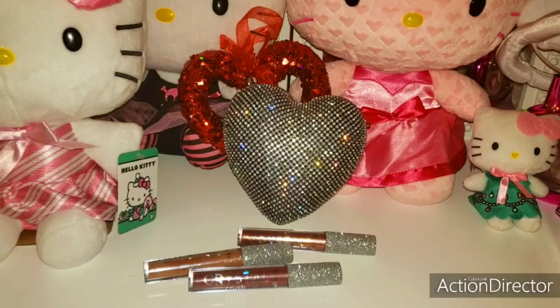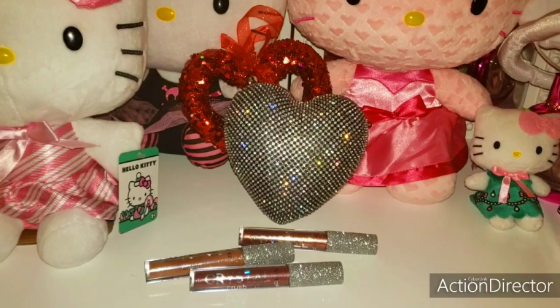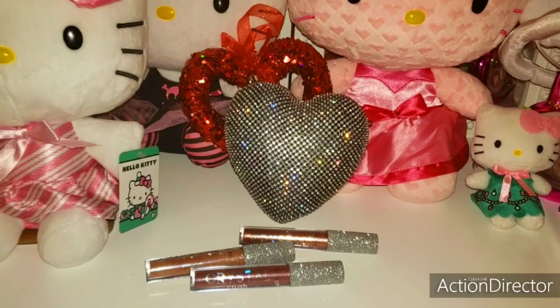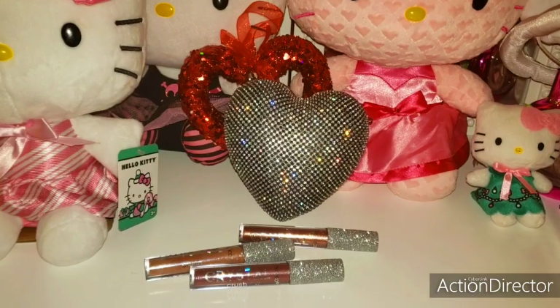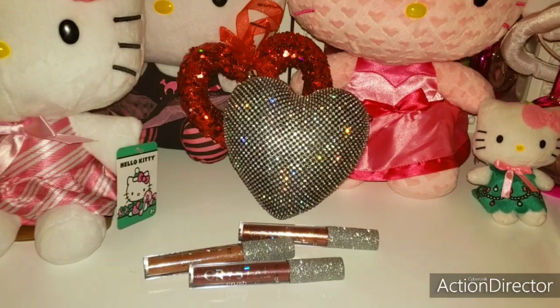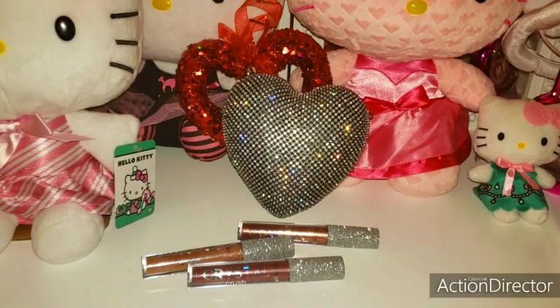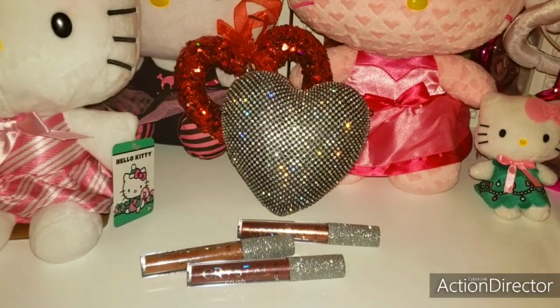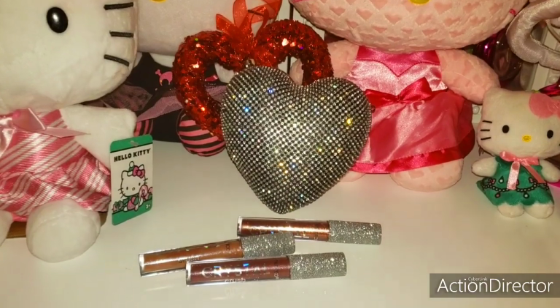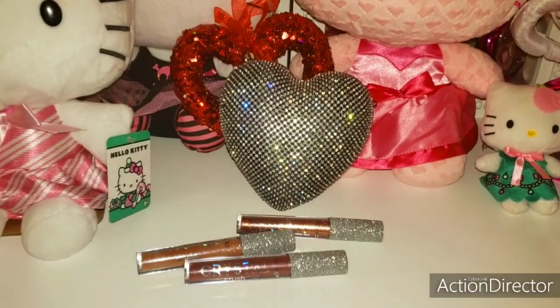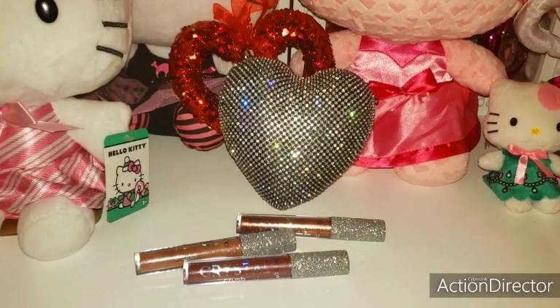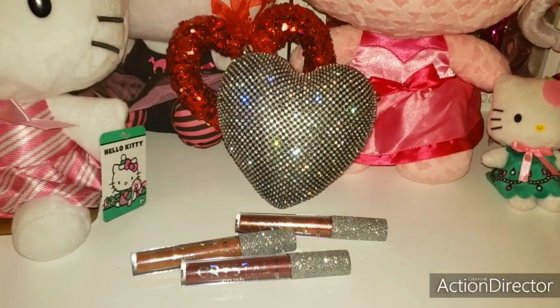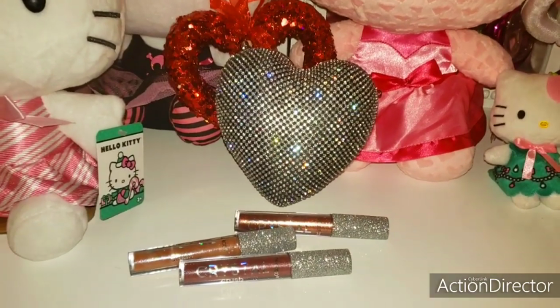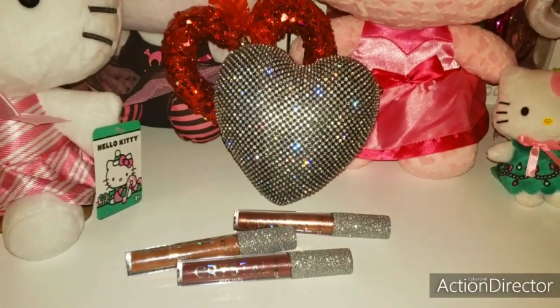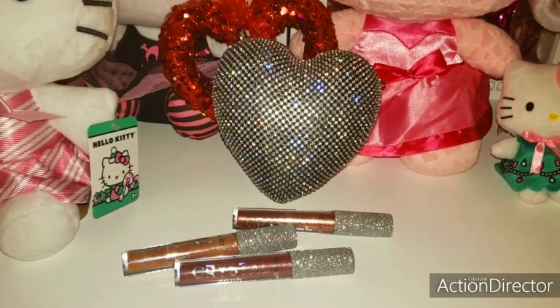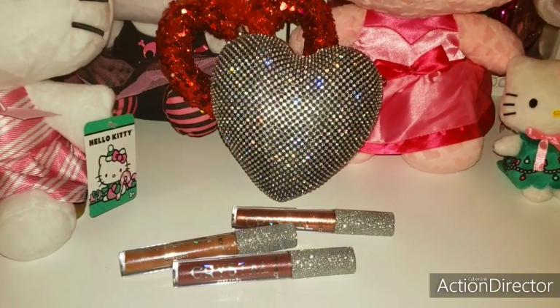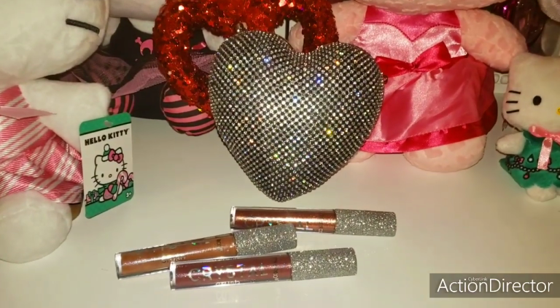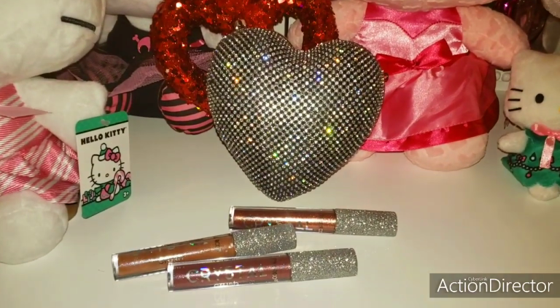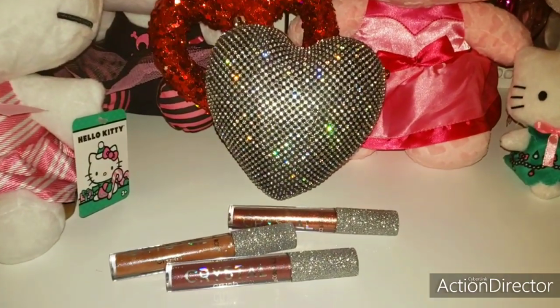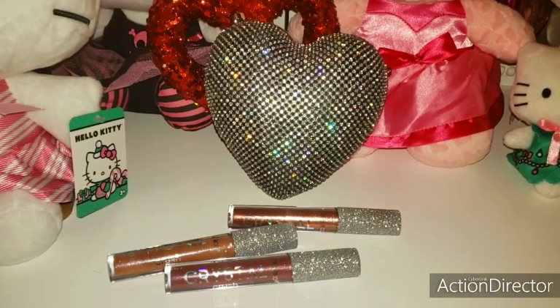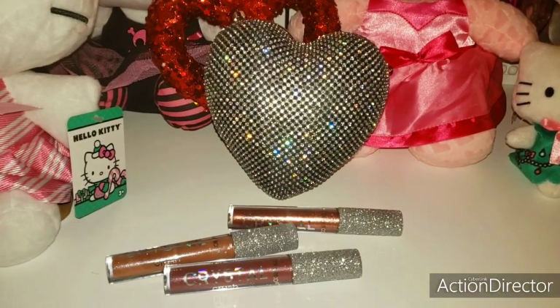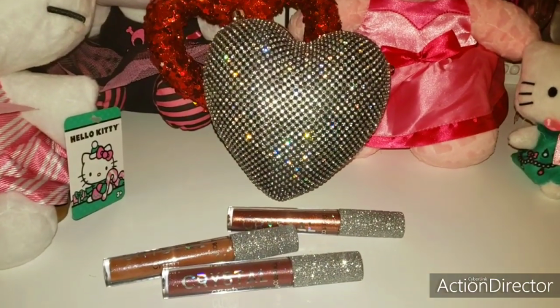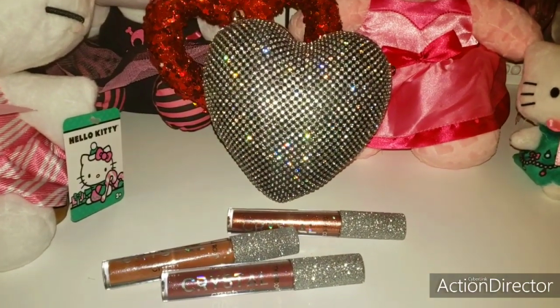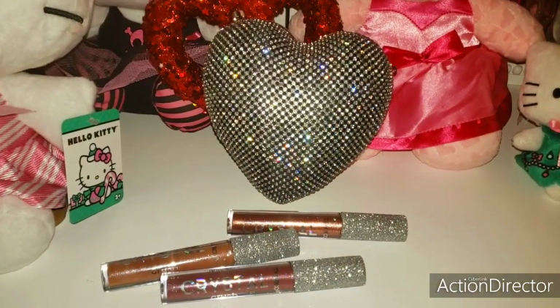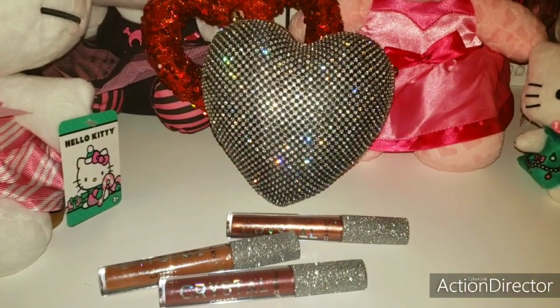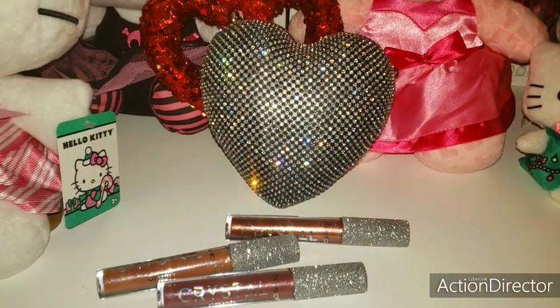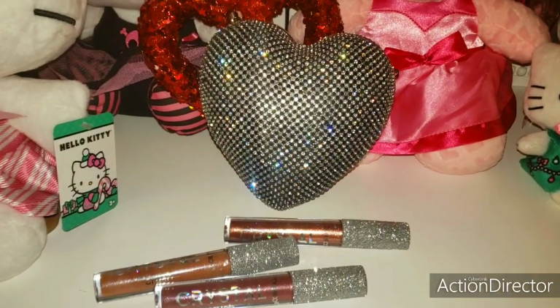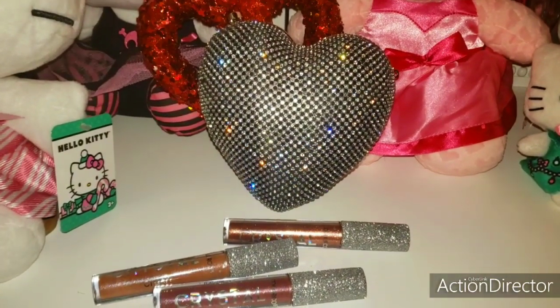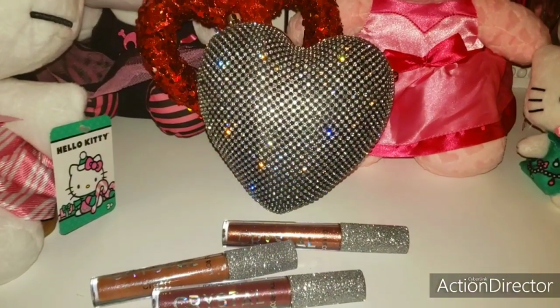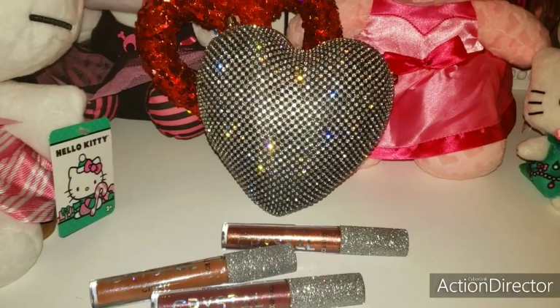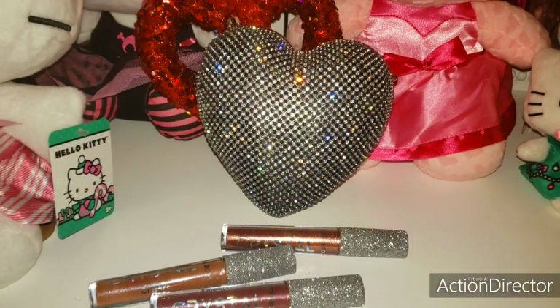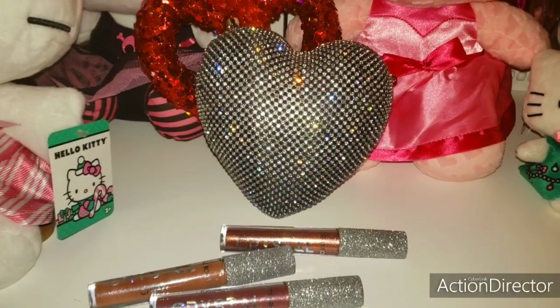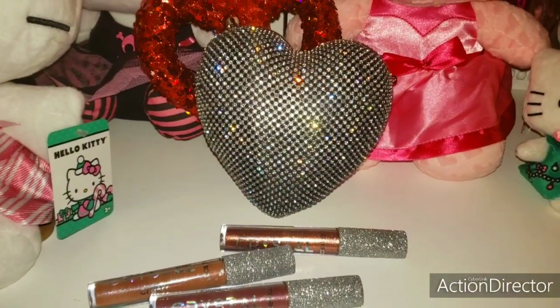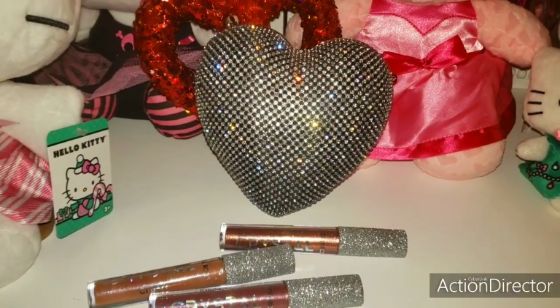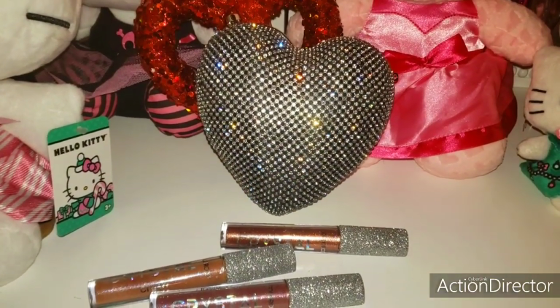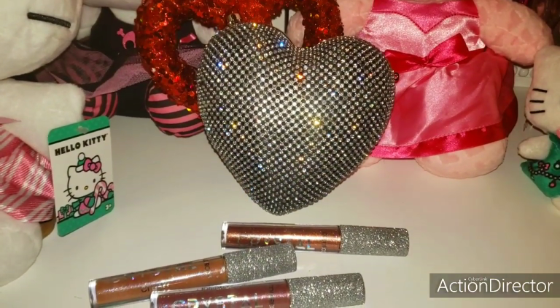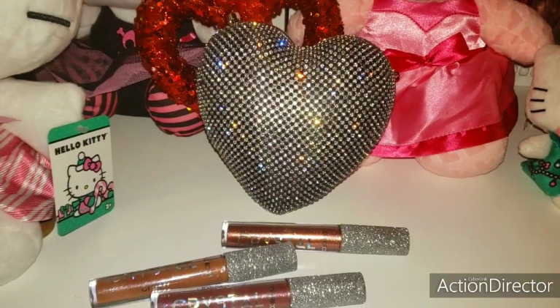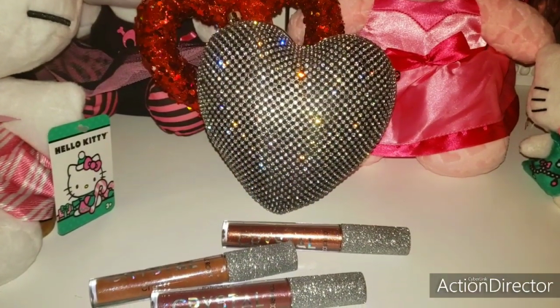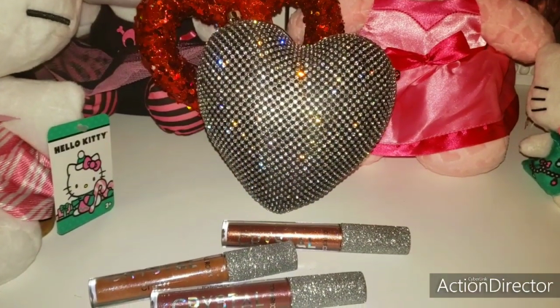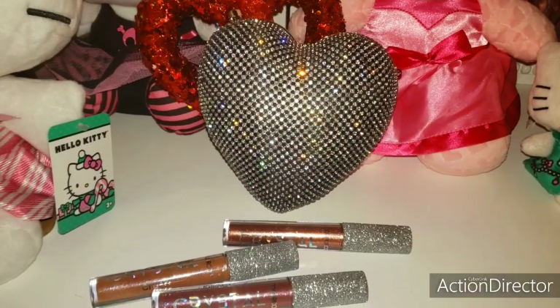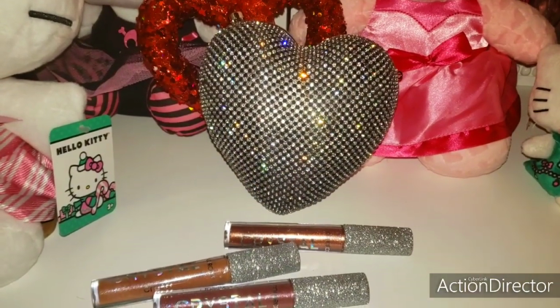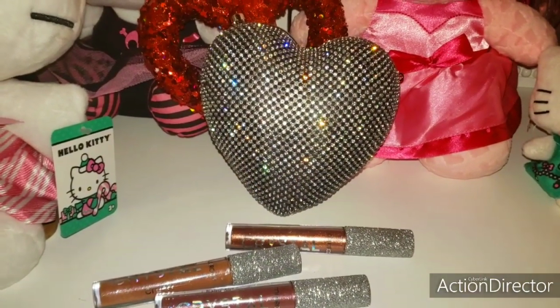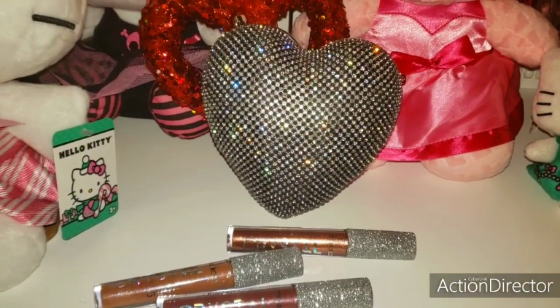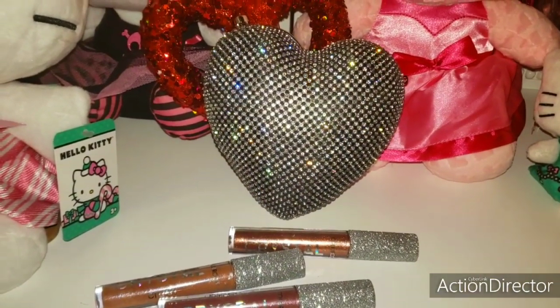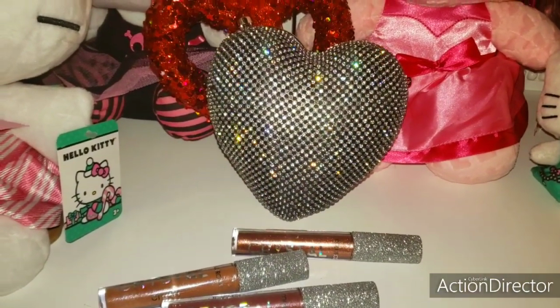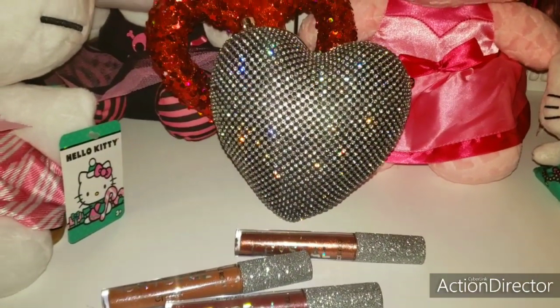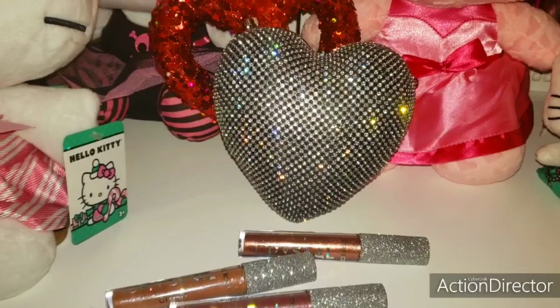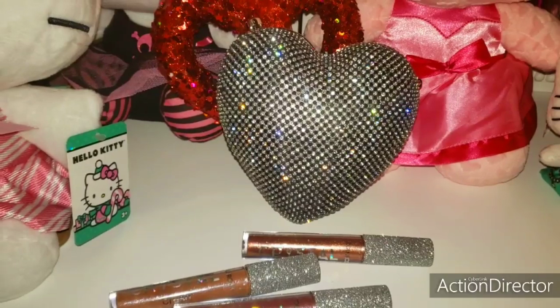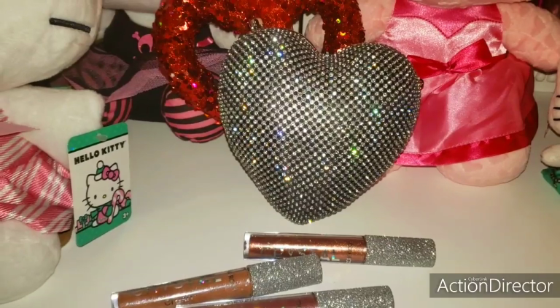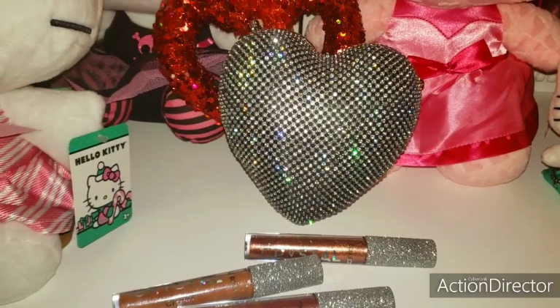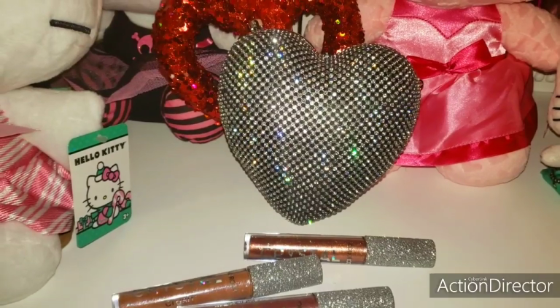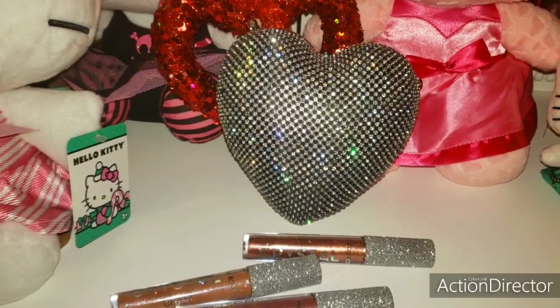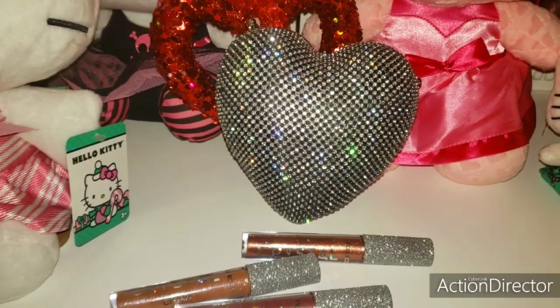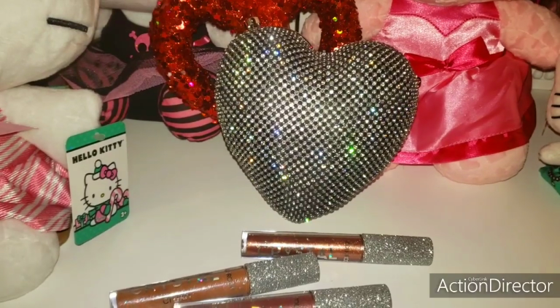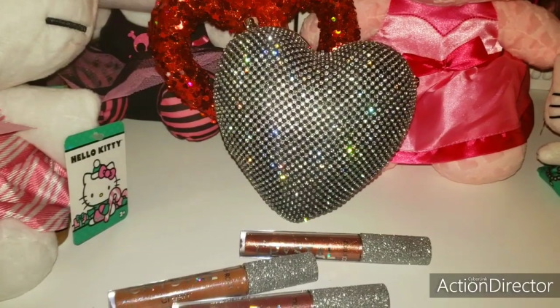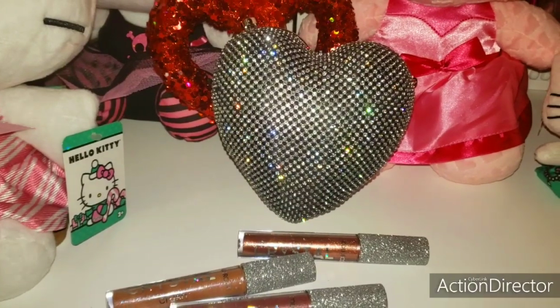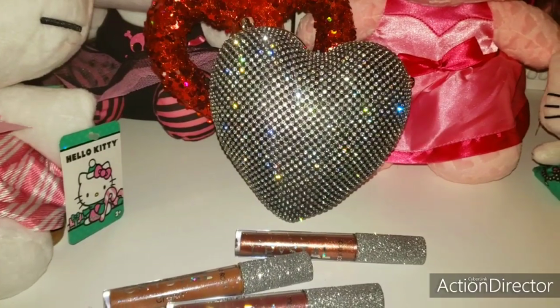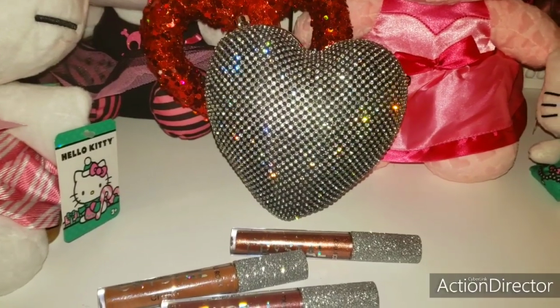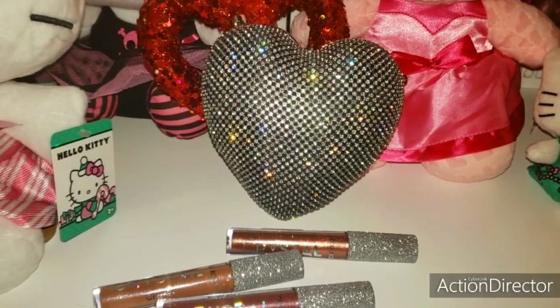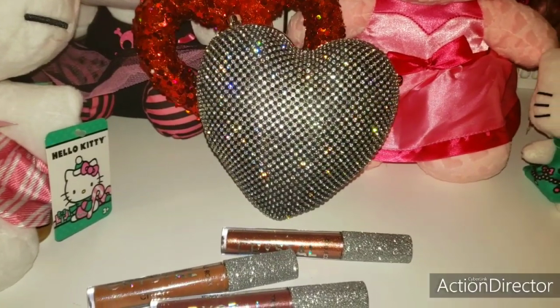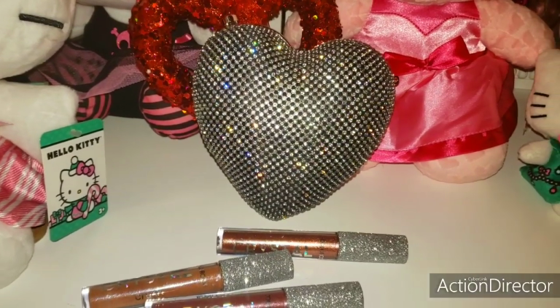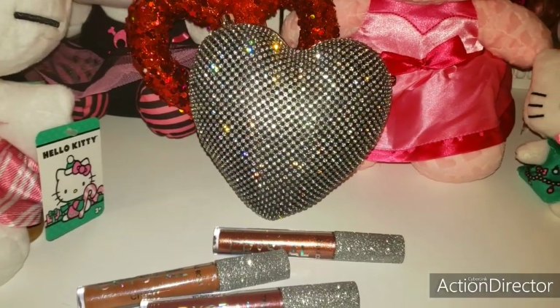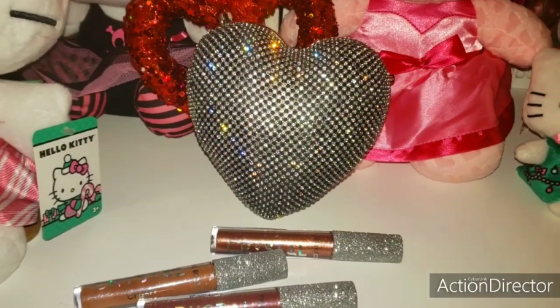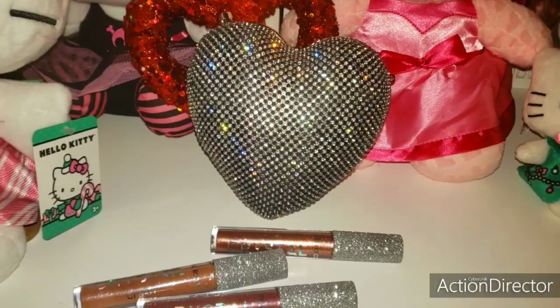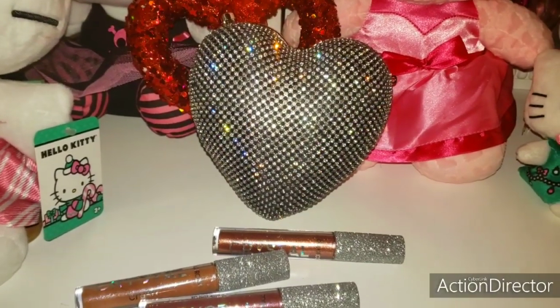Hi my gorgeous beauties! Welcome to my channel. Today's video I wanted to share with you my new Bling Heart Clutch.